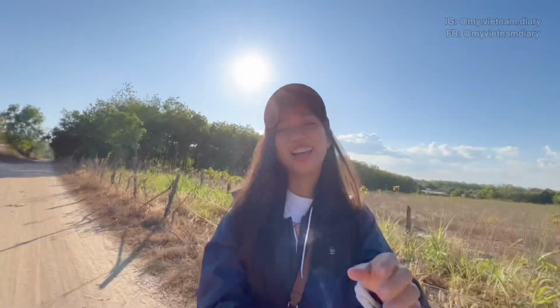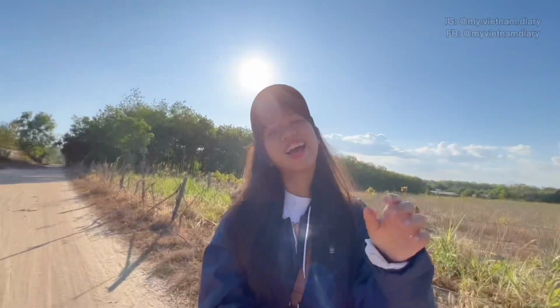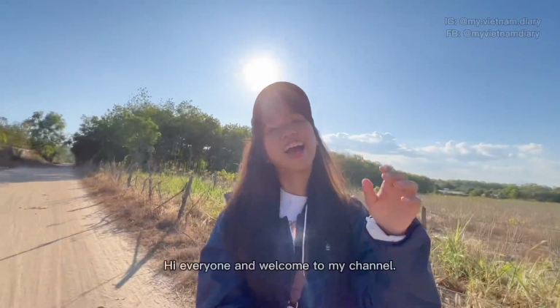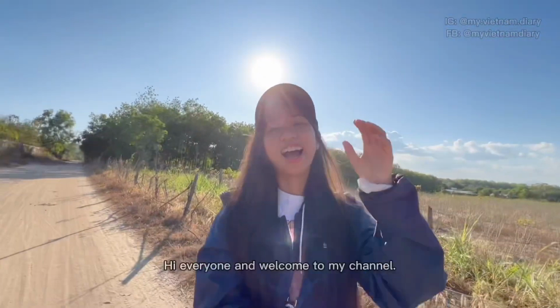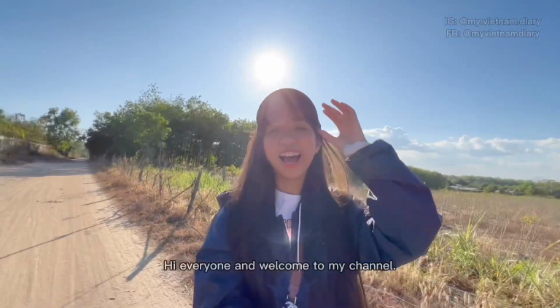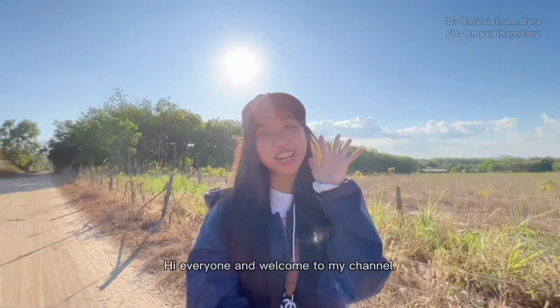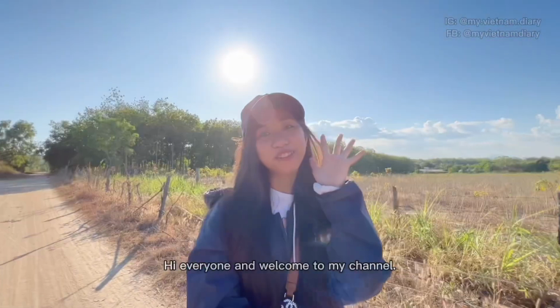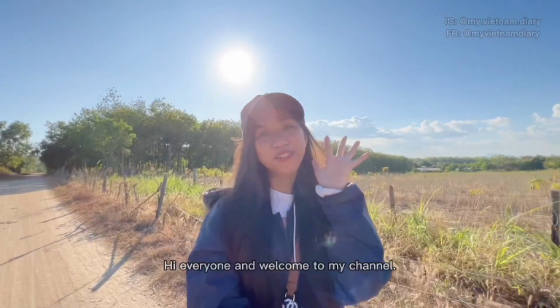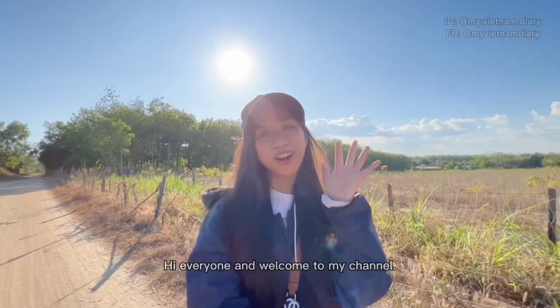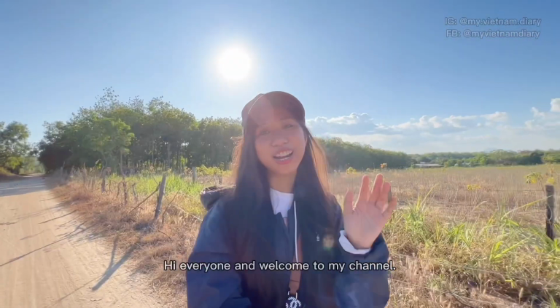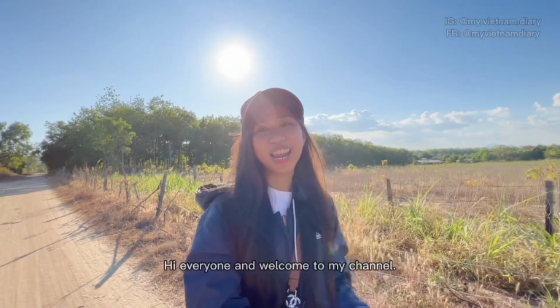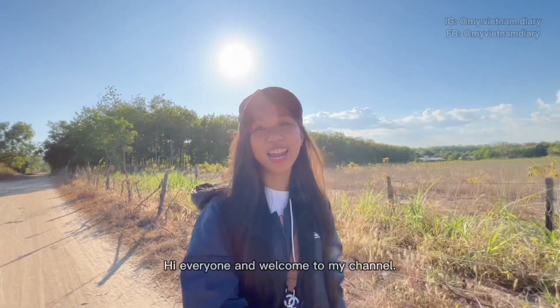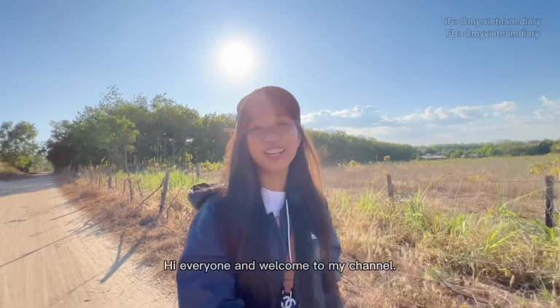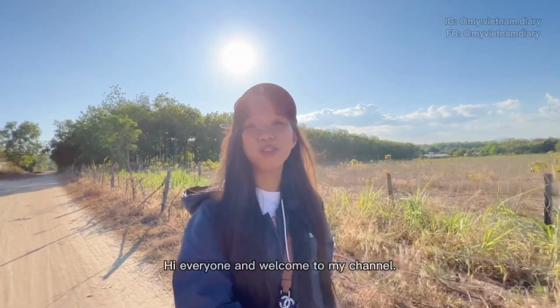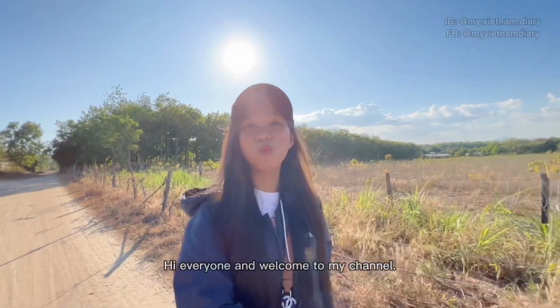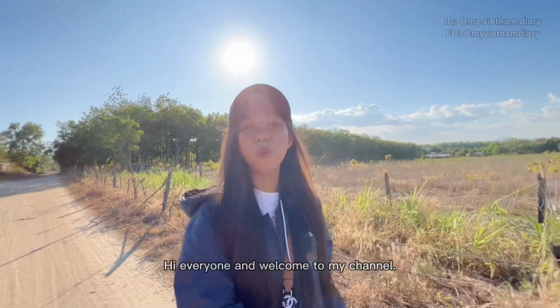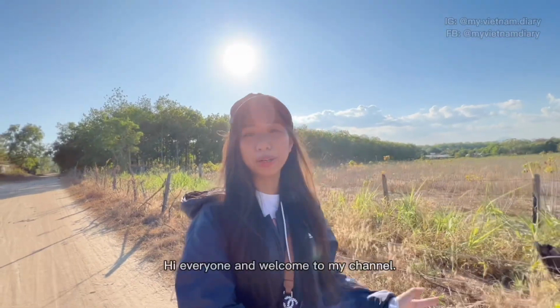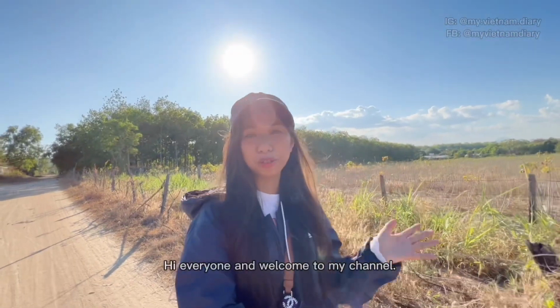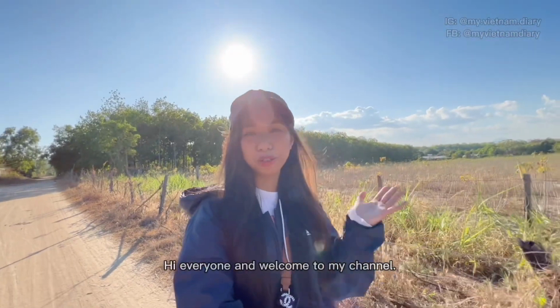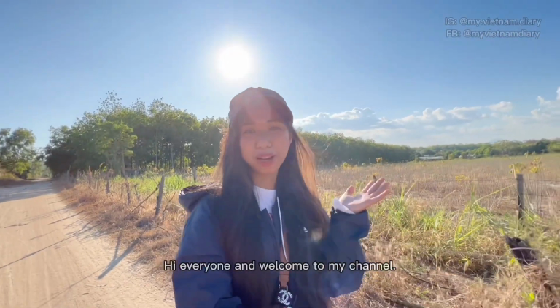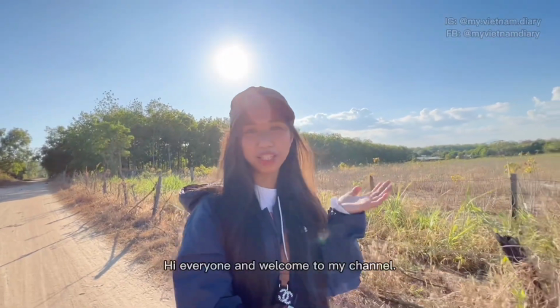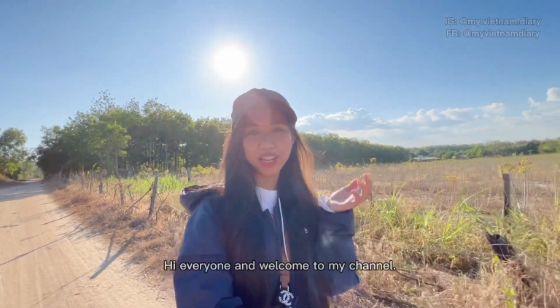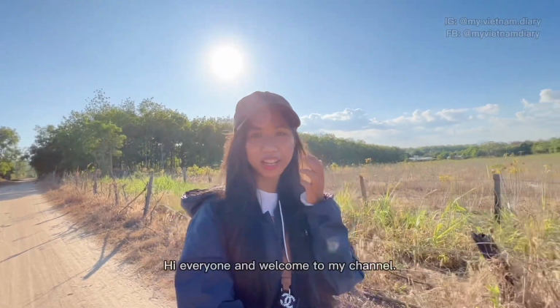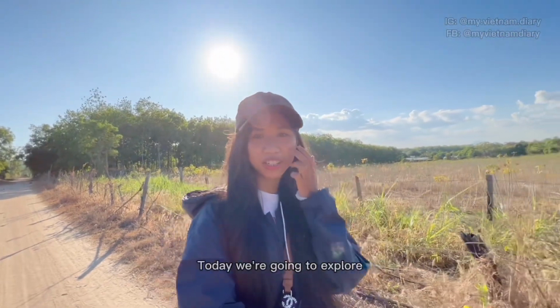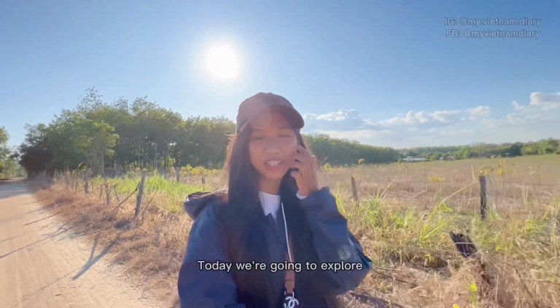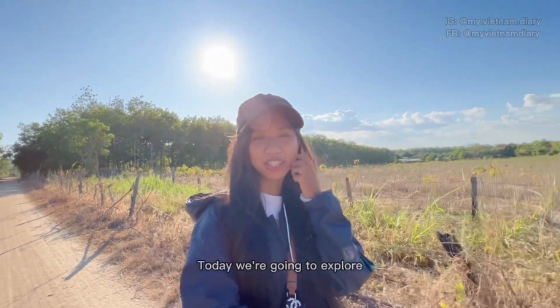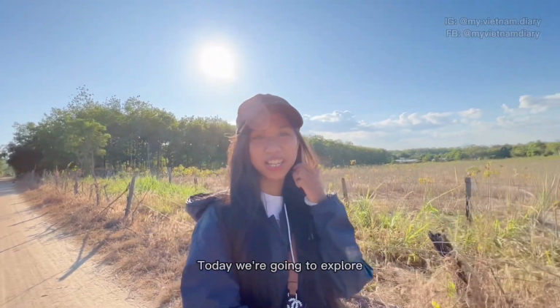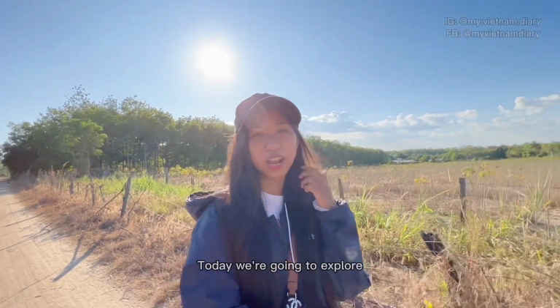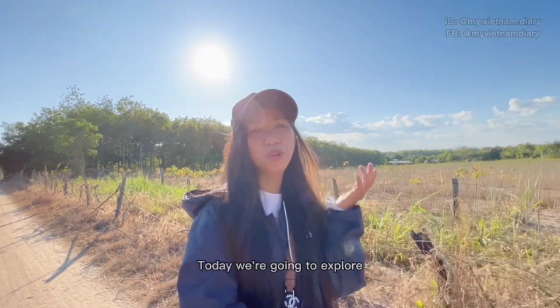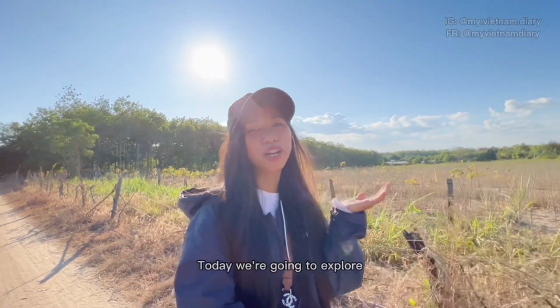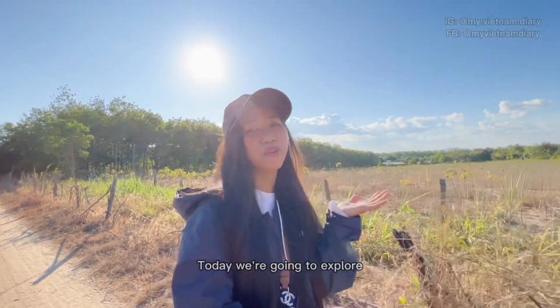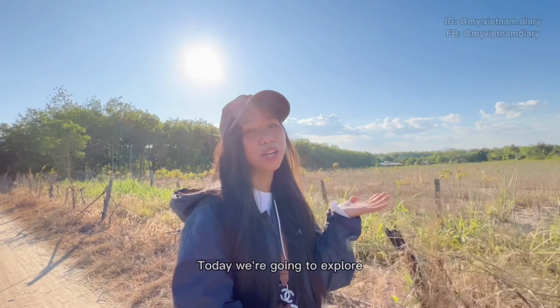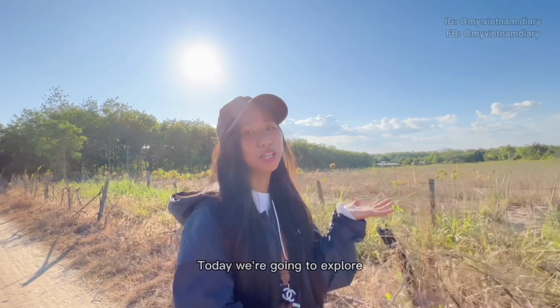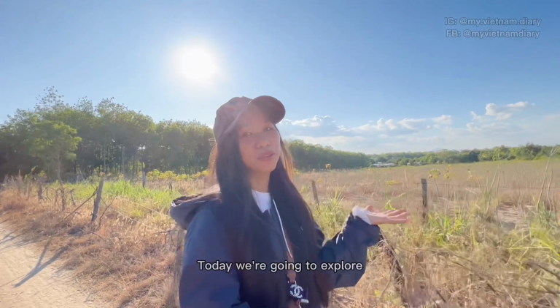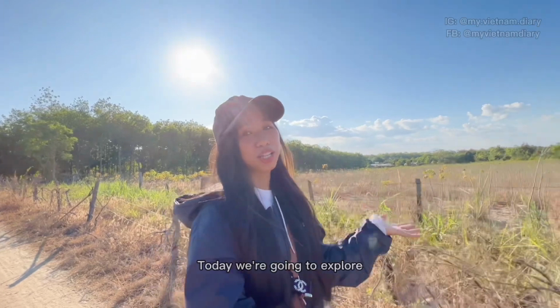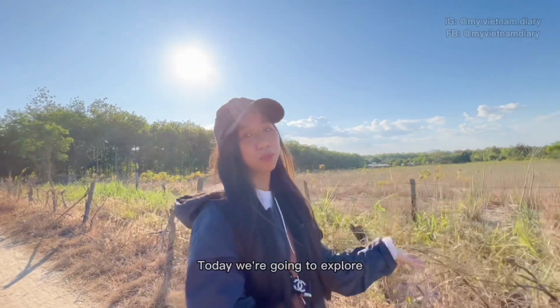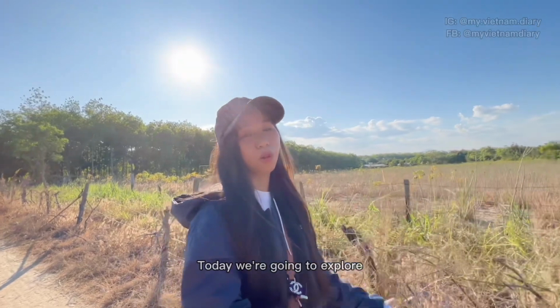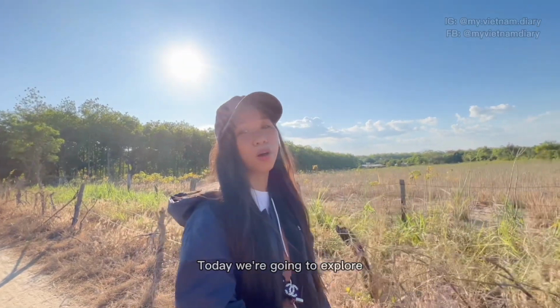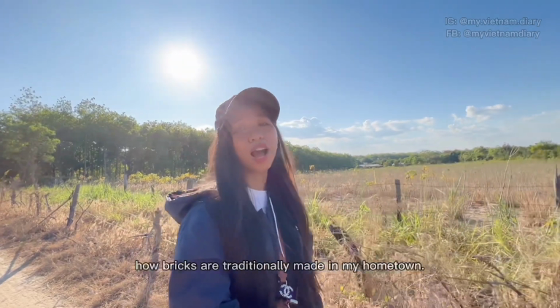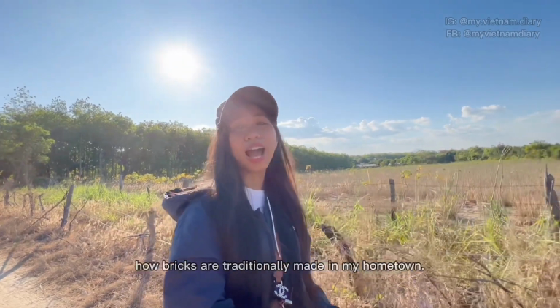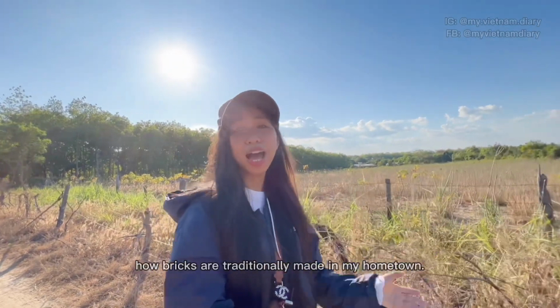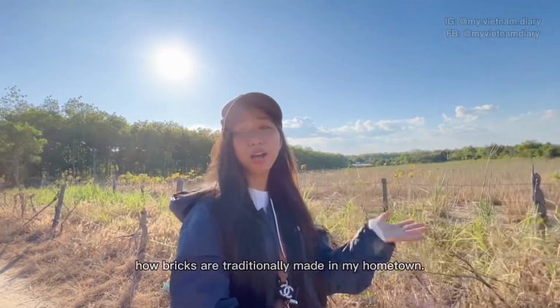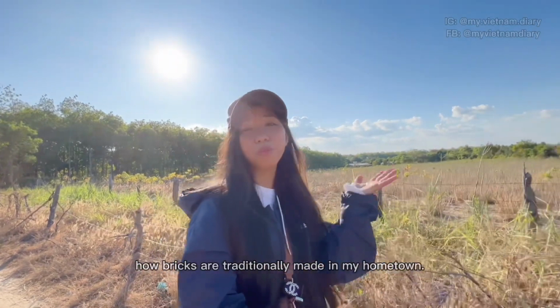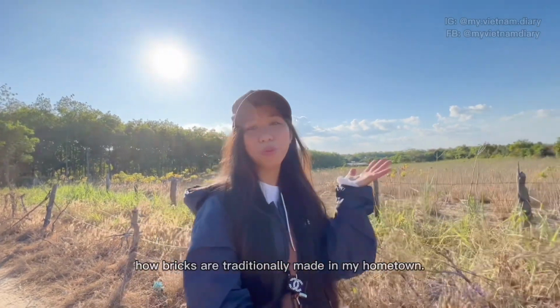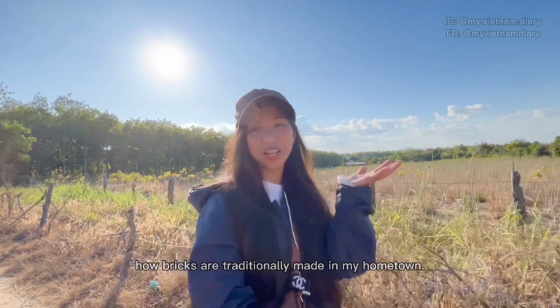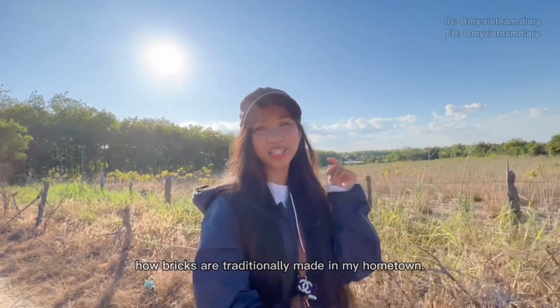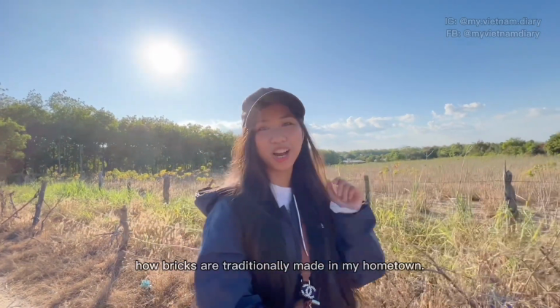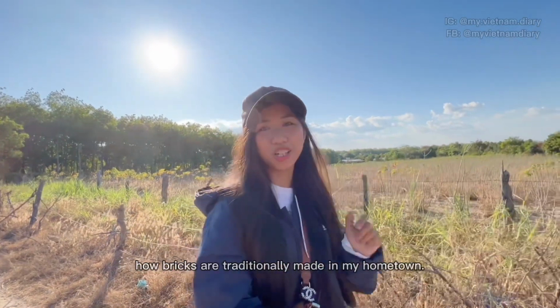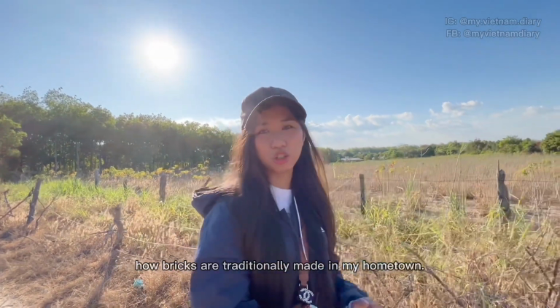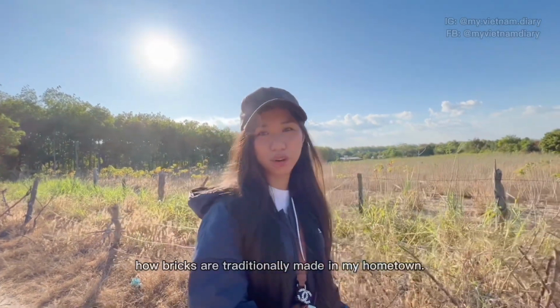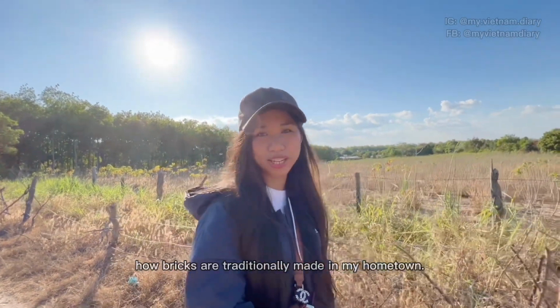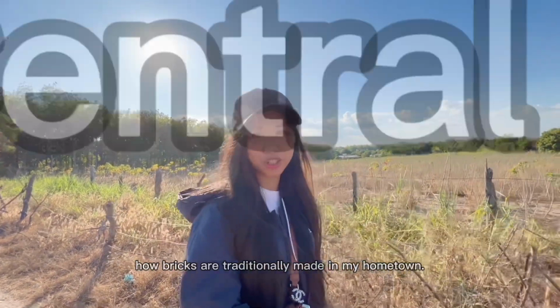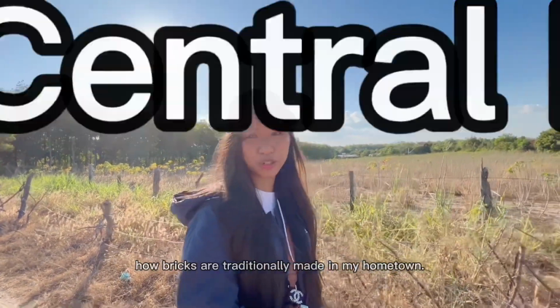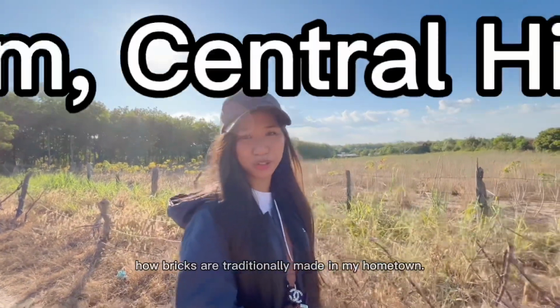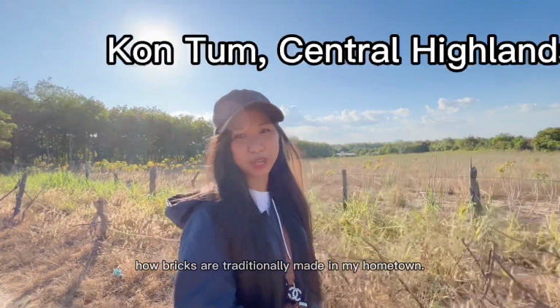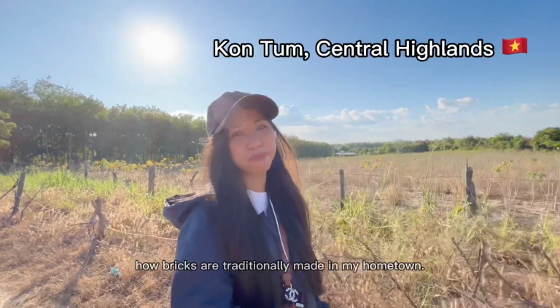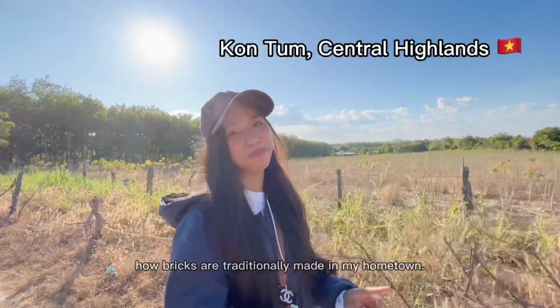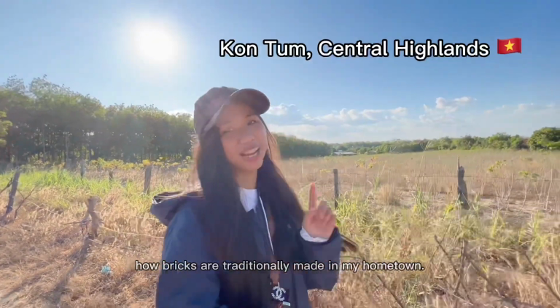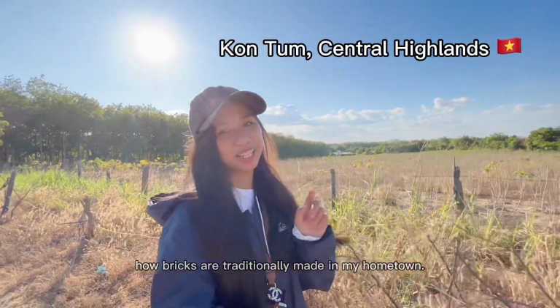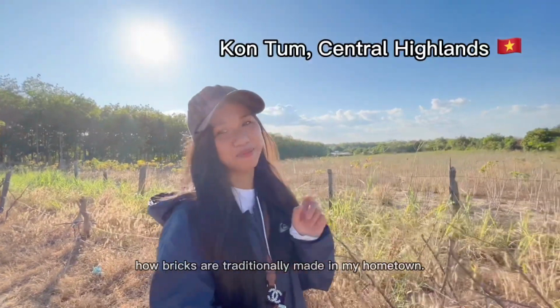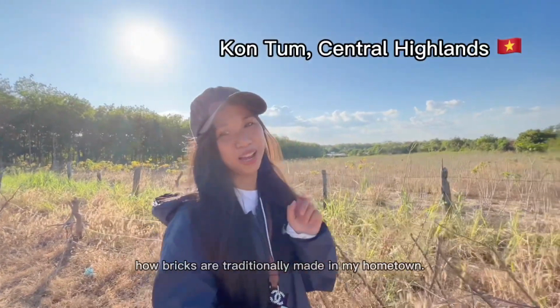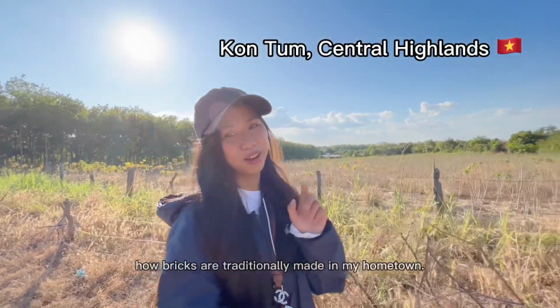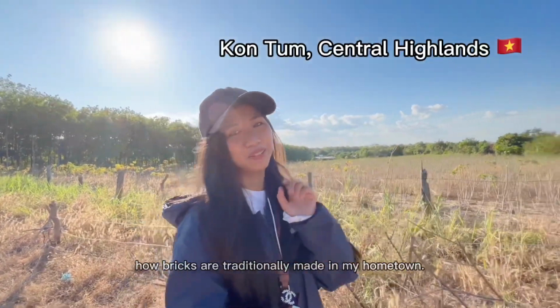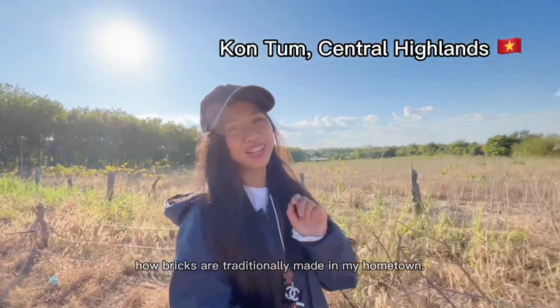Hi everyone and welcome to my channel. Today we're going to explore how bricks are traditionally made in my hometown.